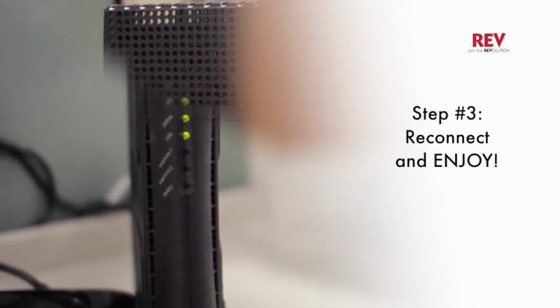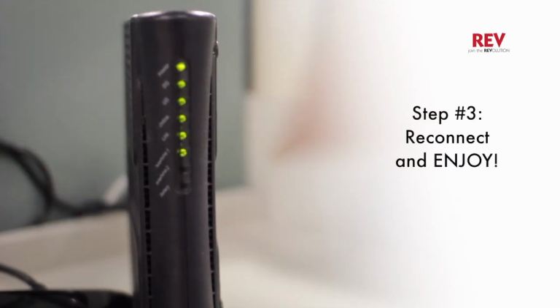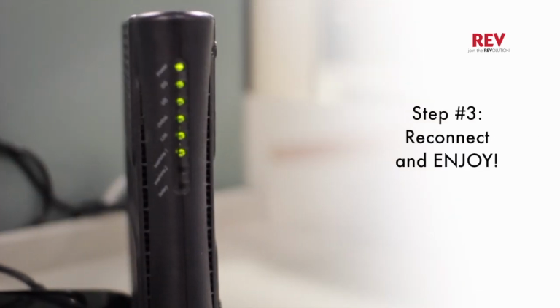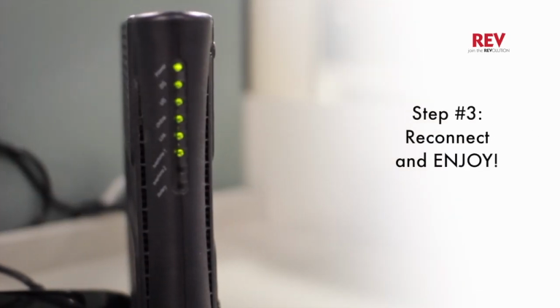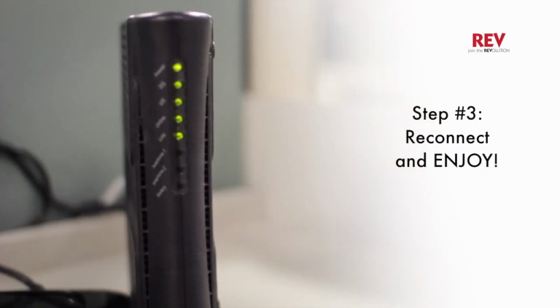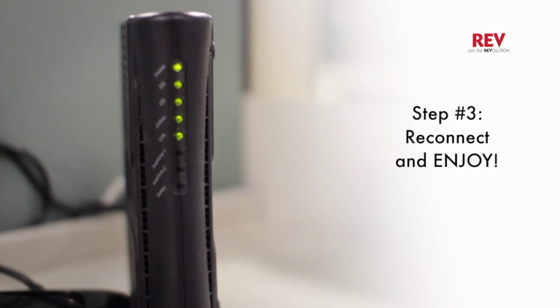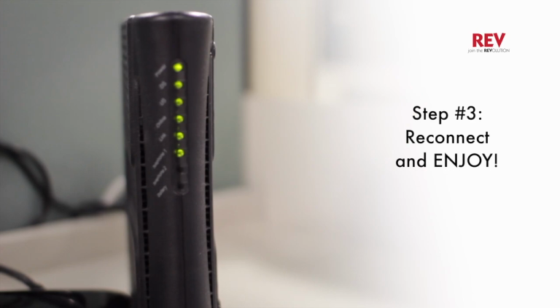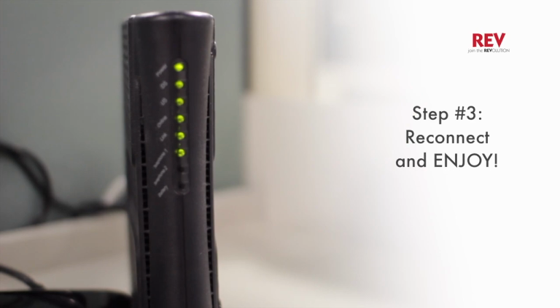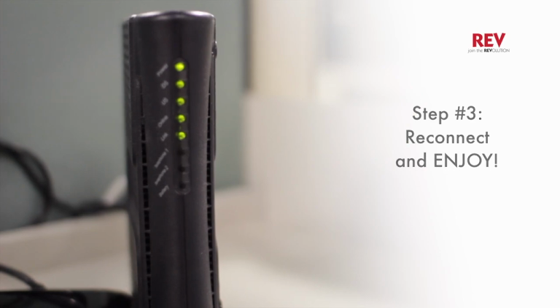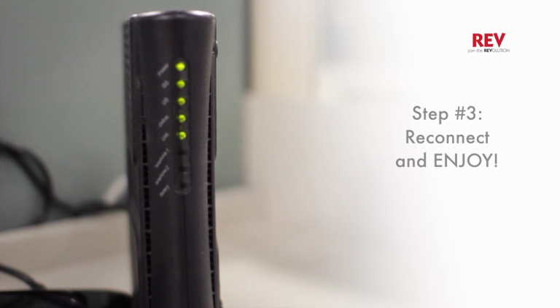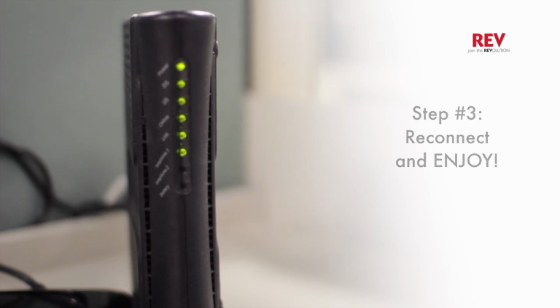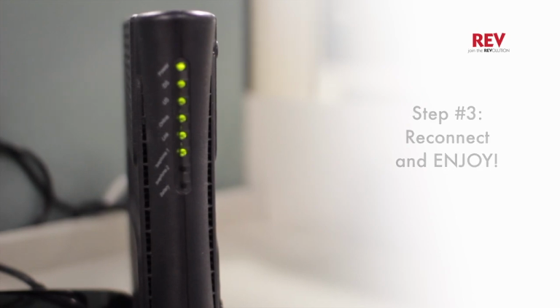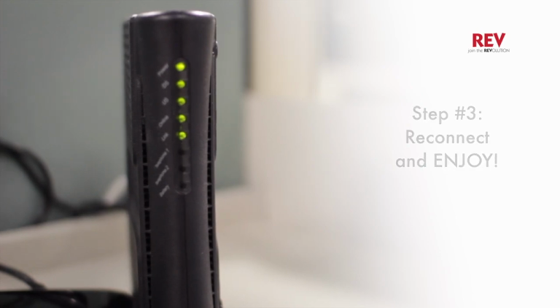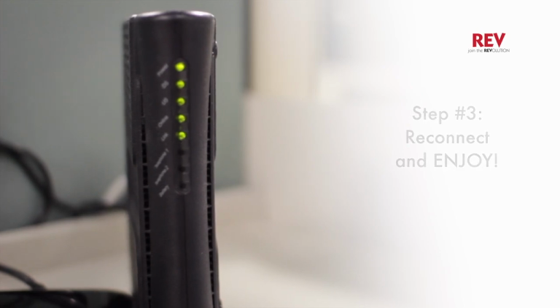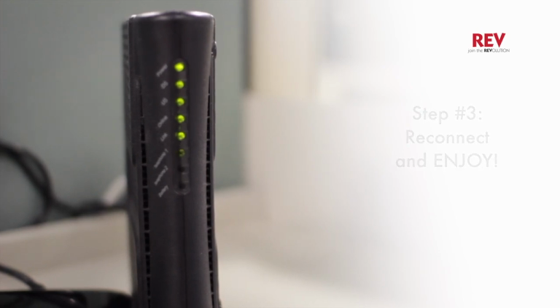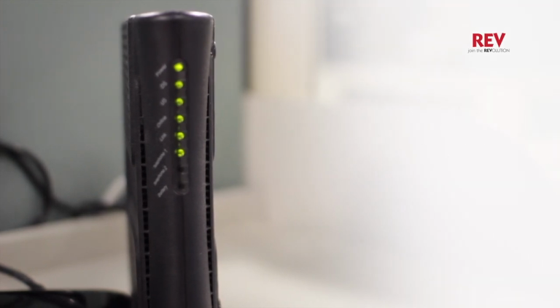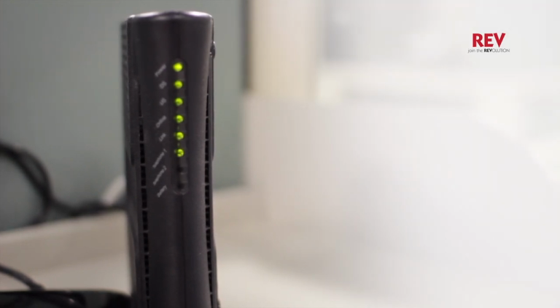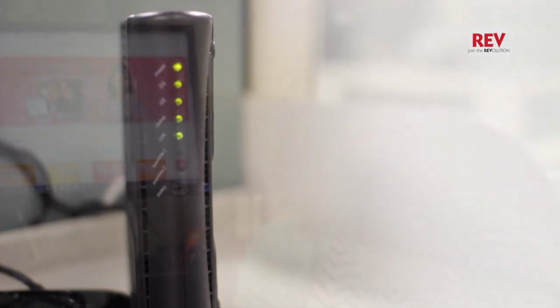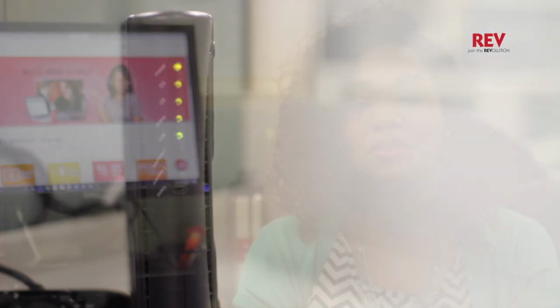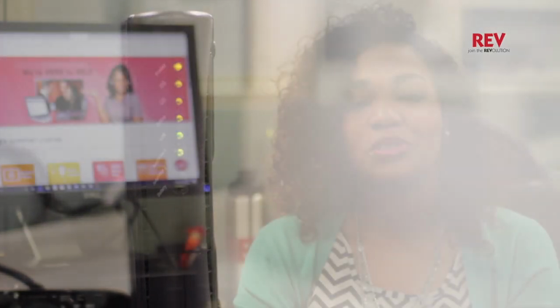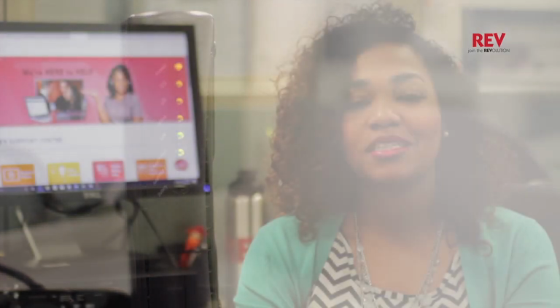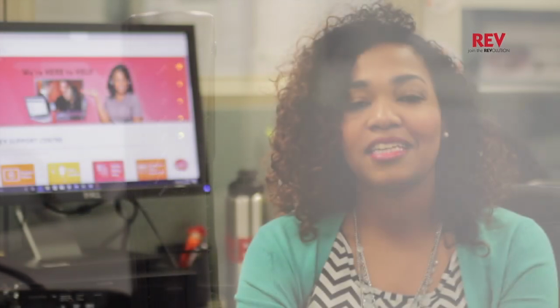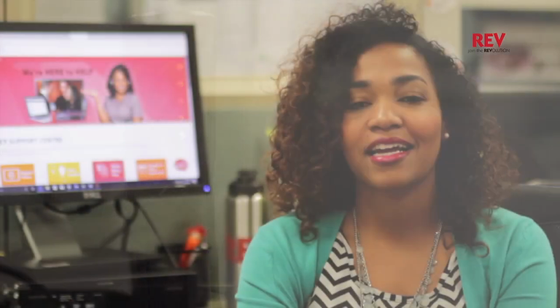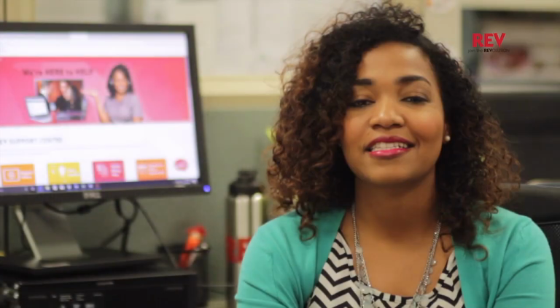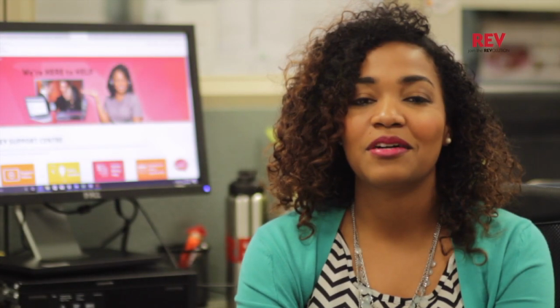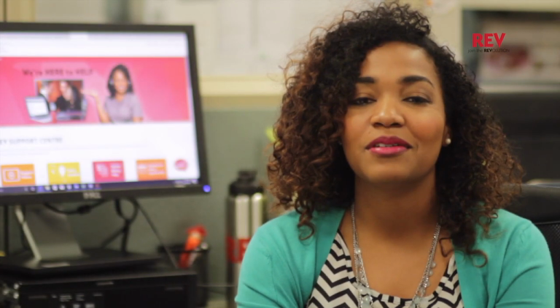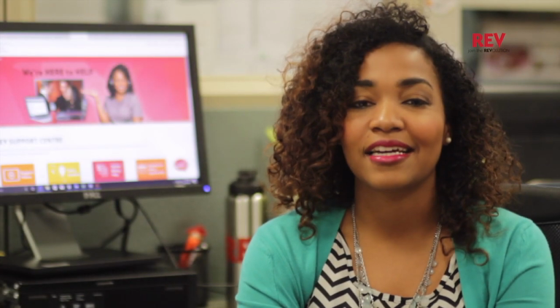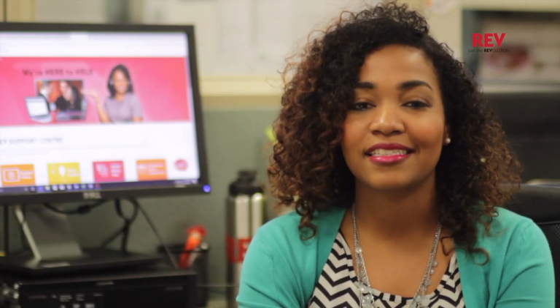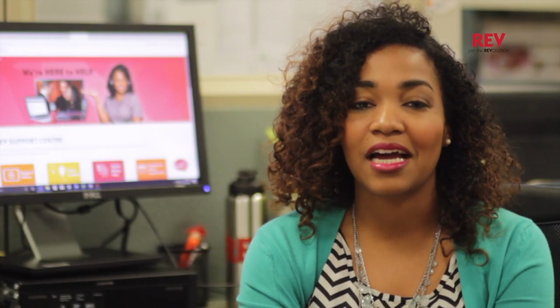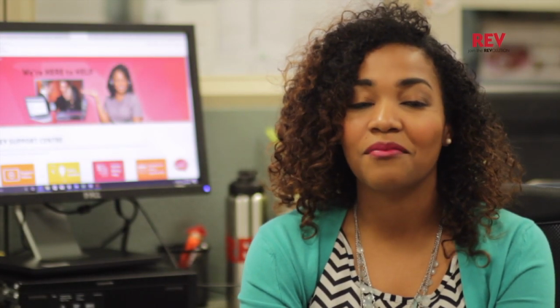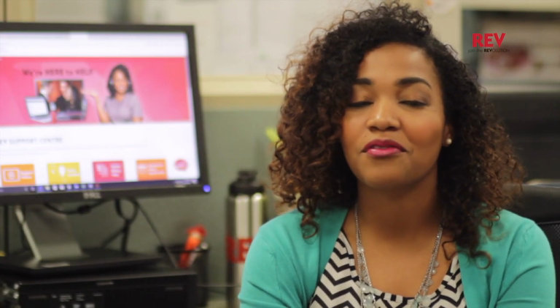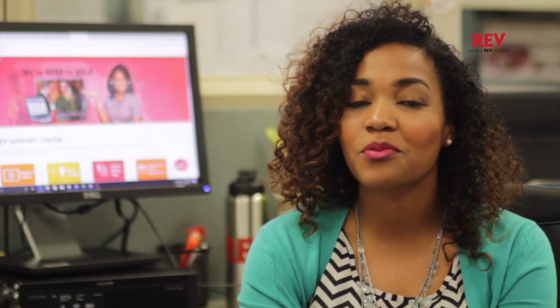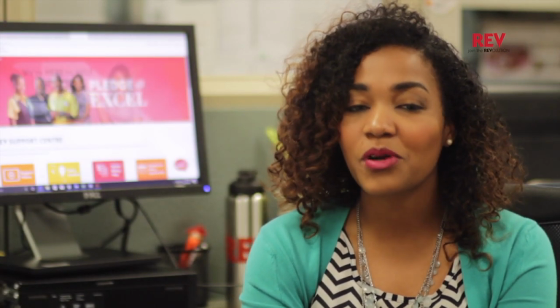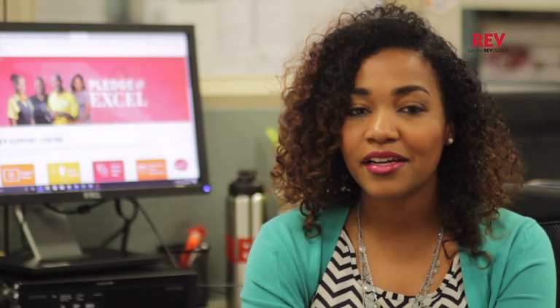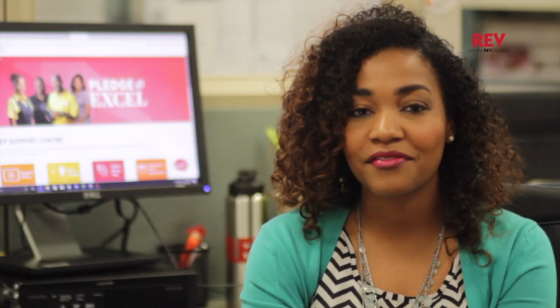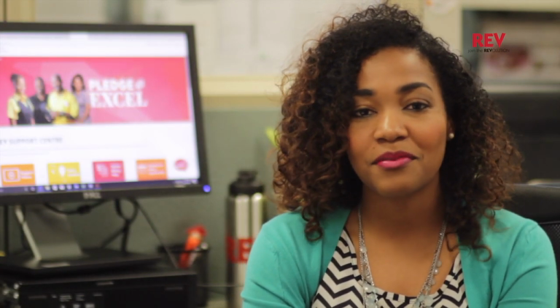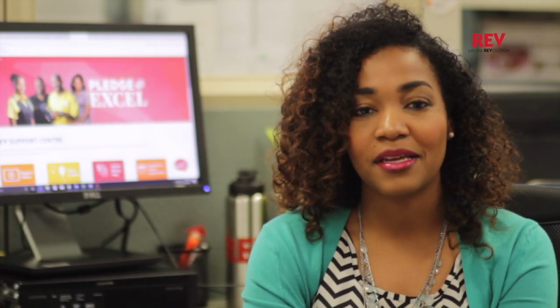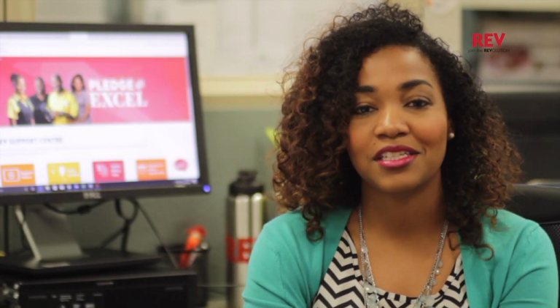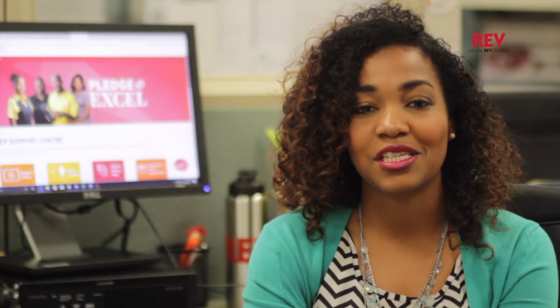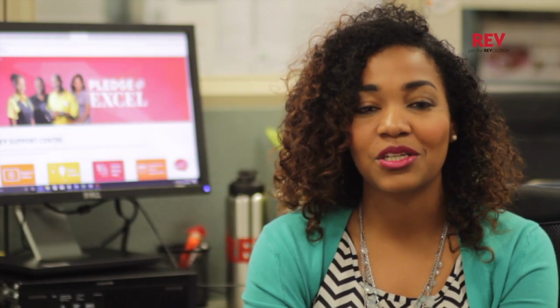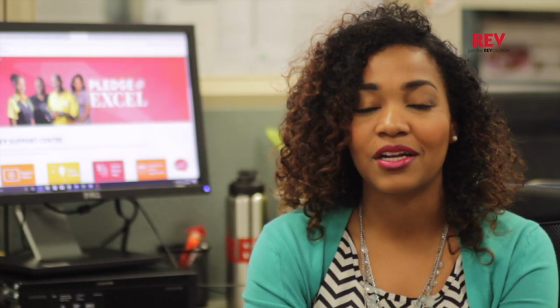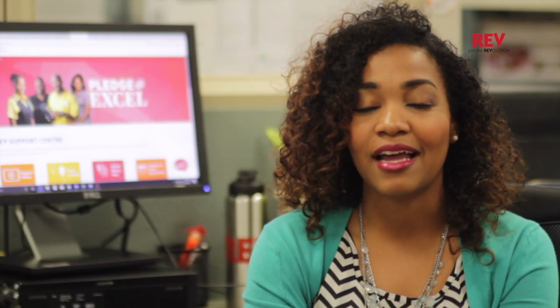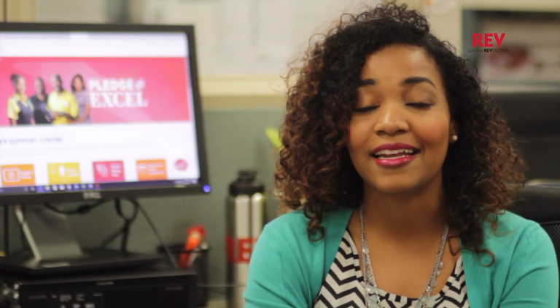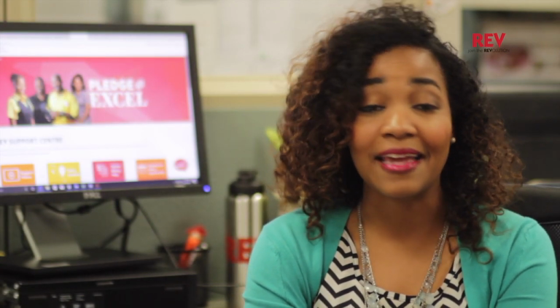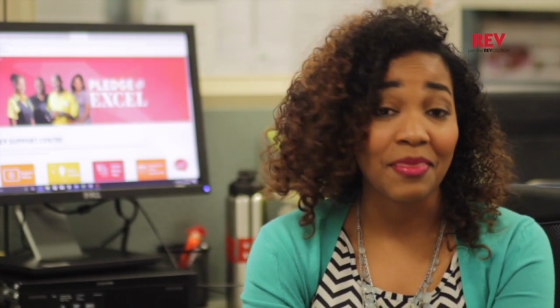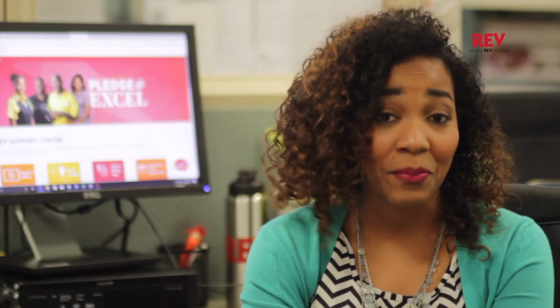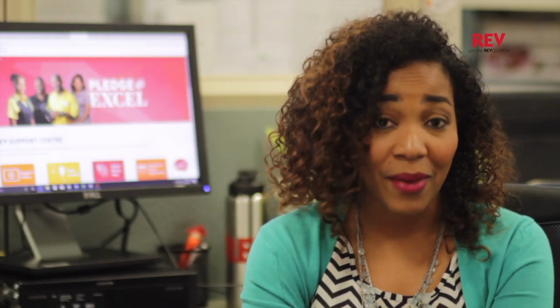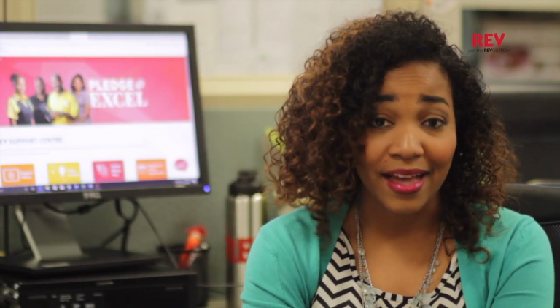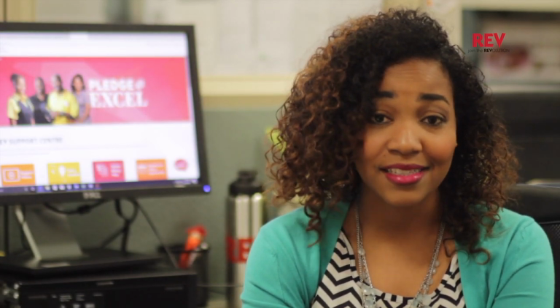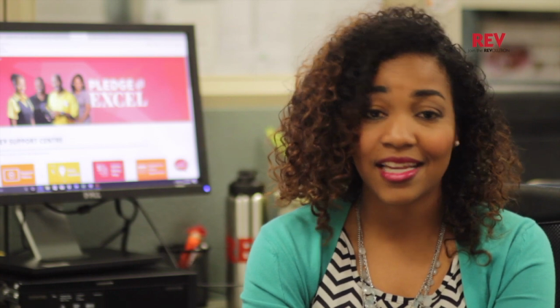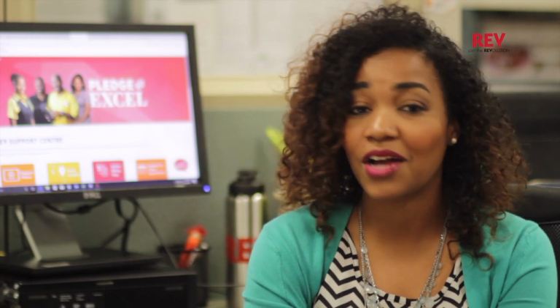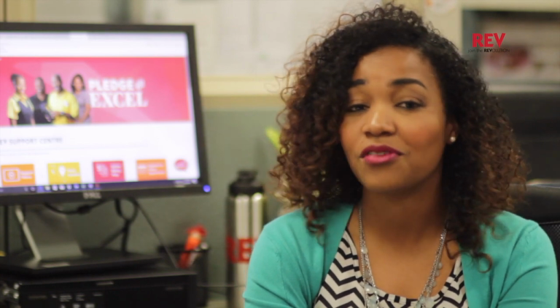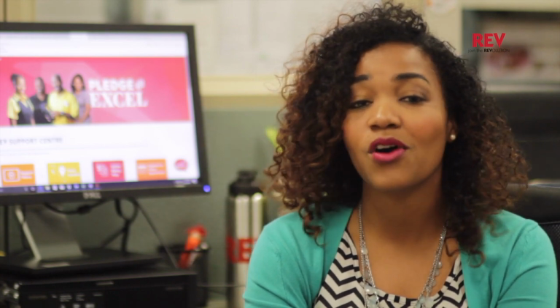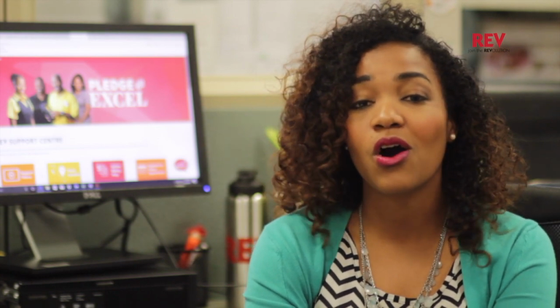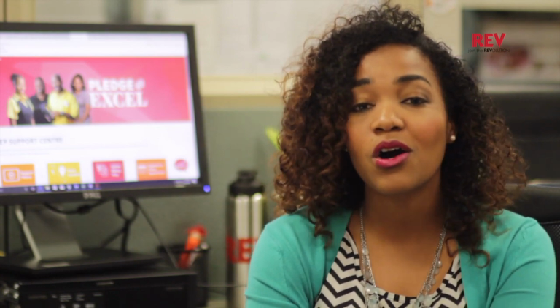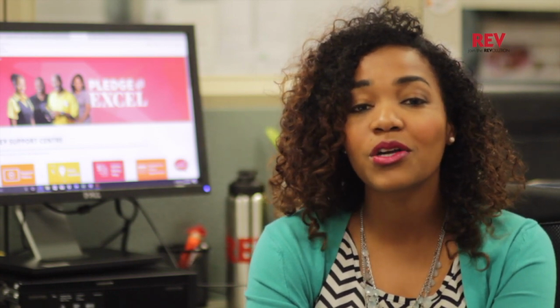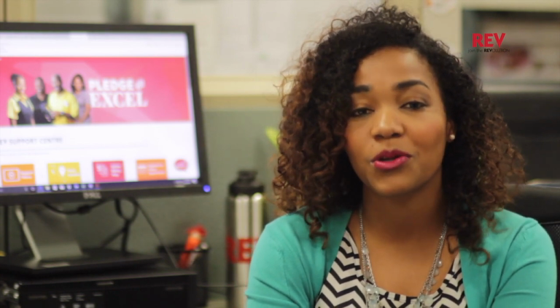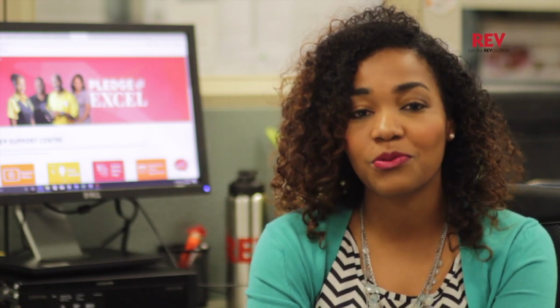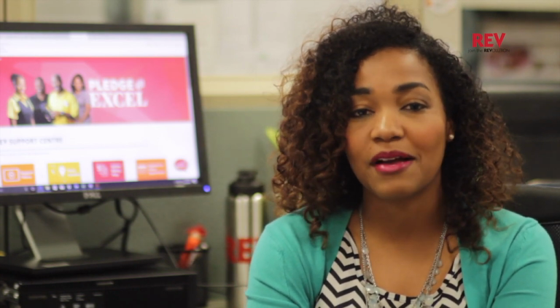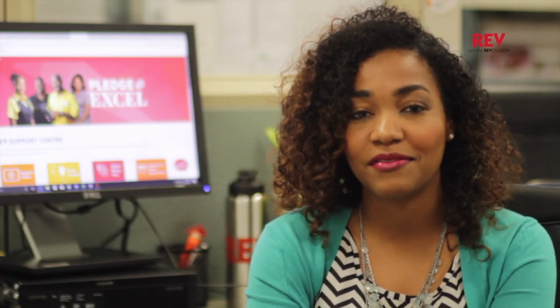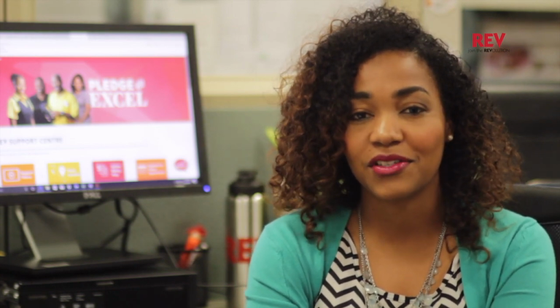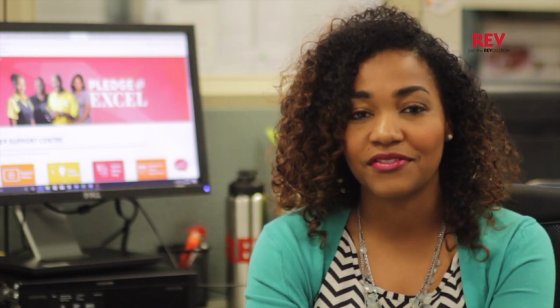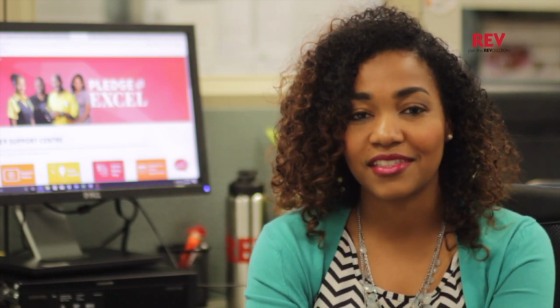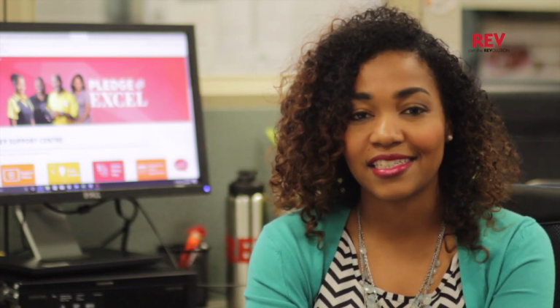And that's your weekly Rev tip. Be sure to check us out next time for more information on how to get the best out of all your Rev services.